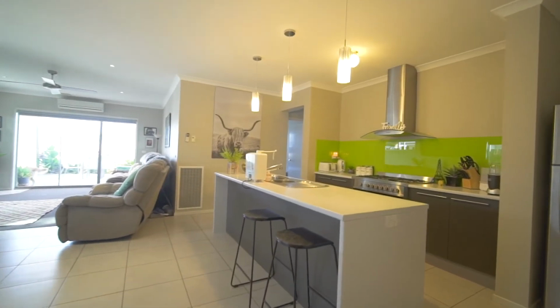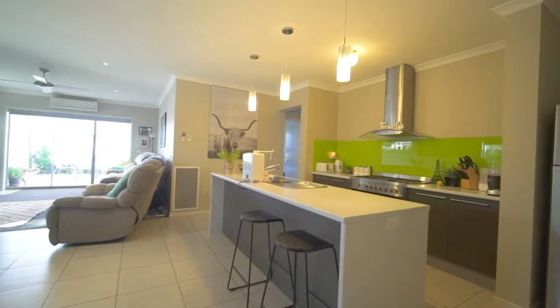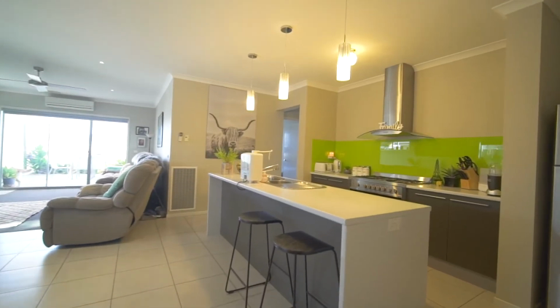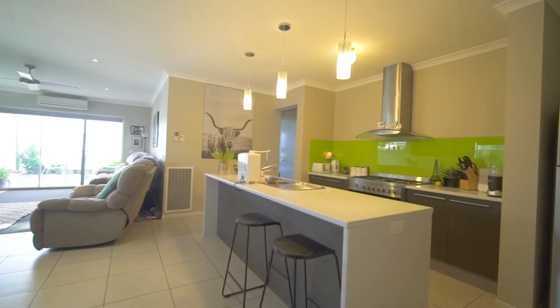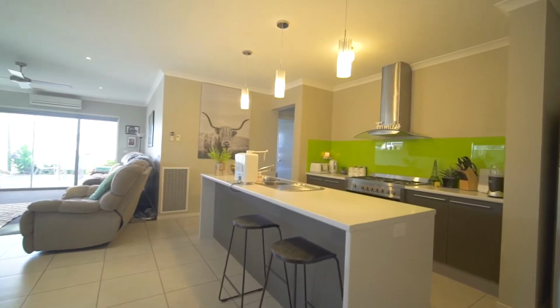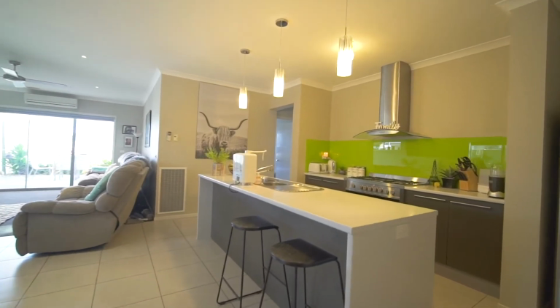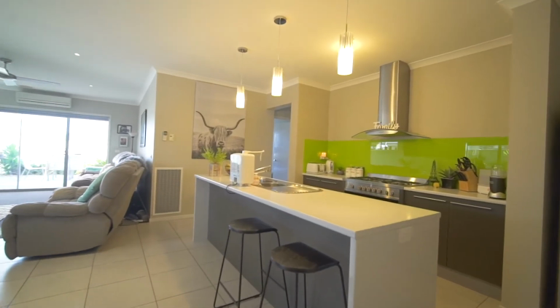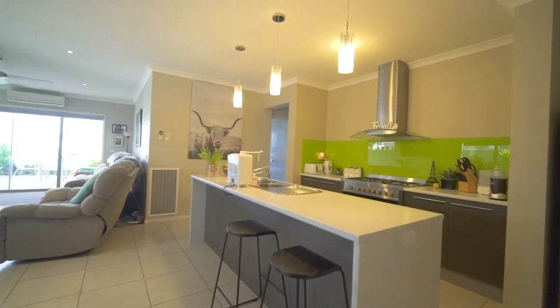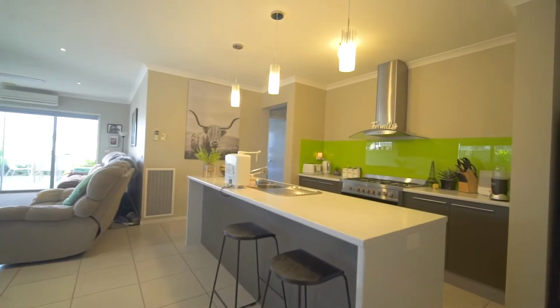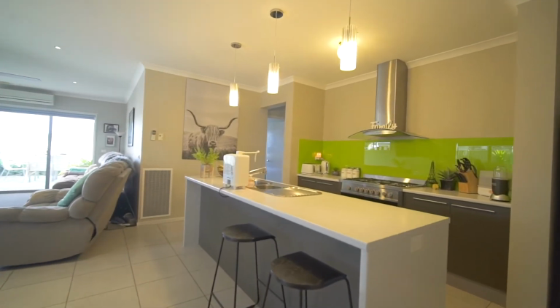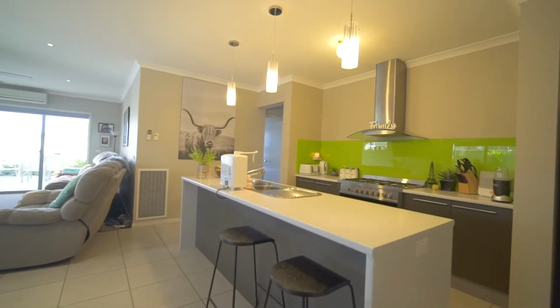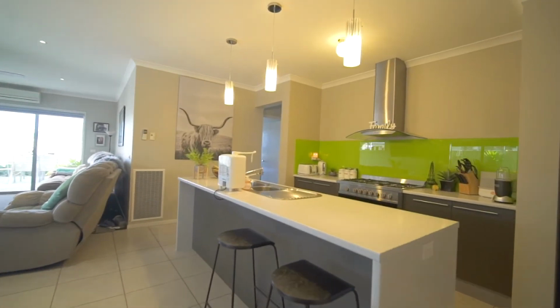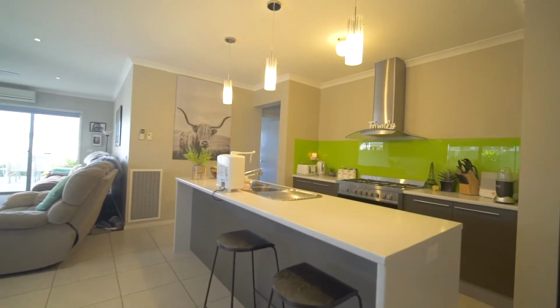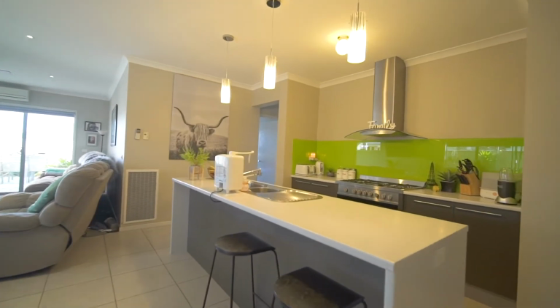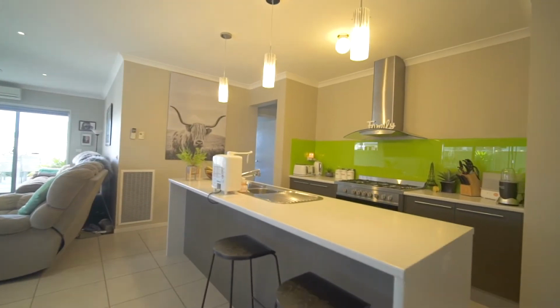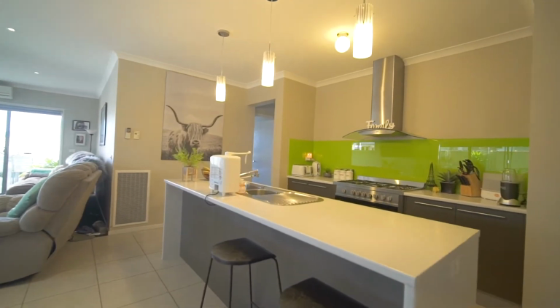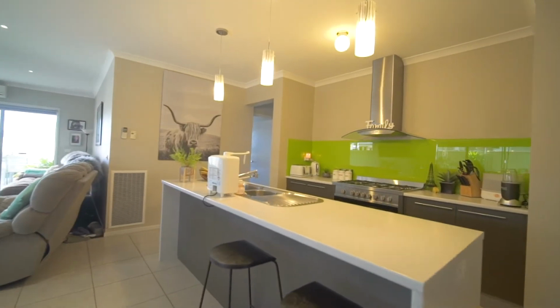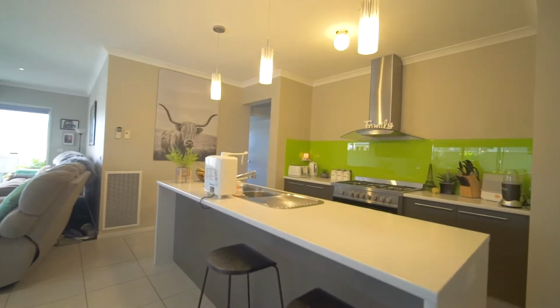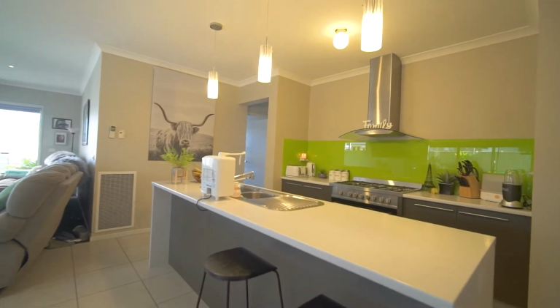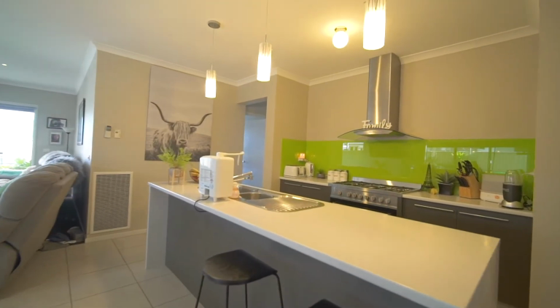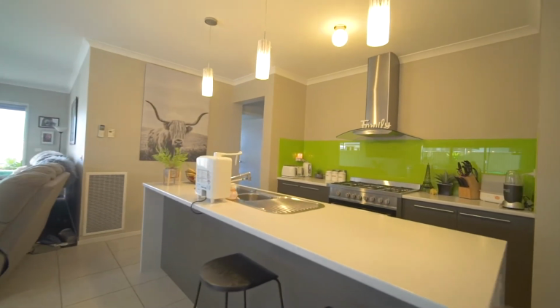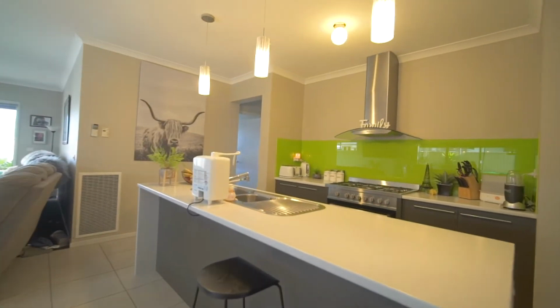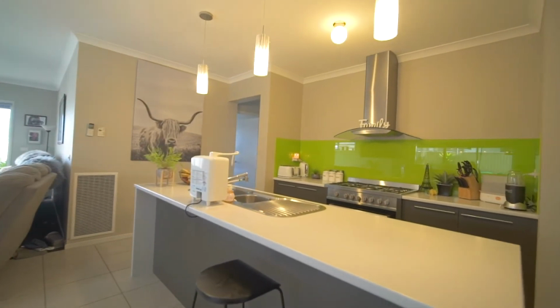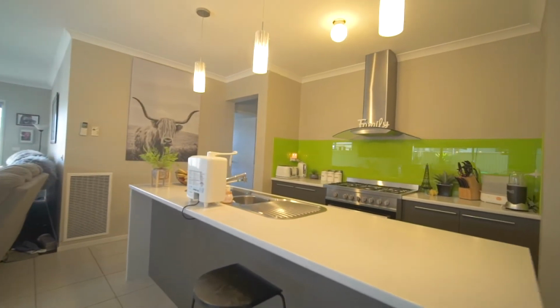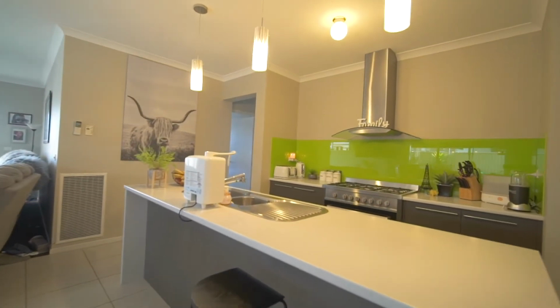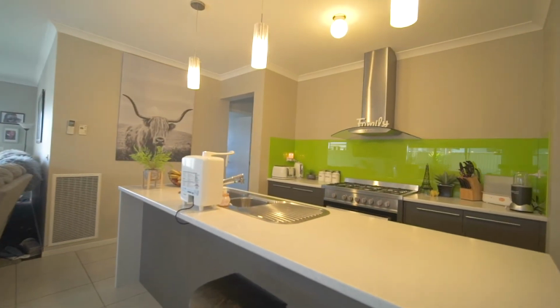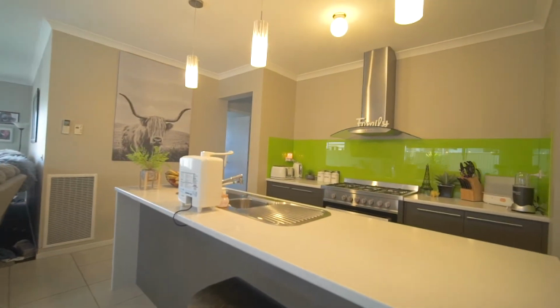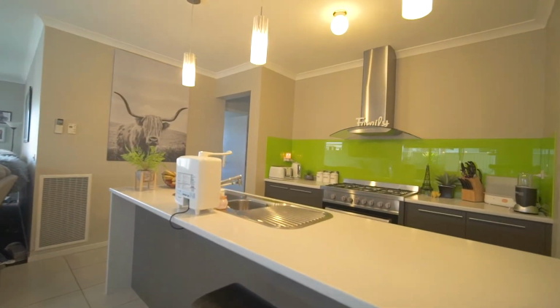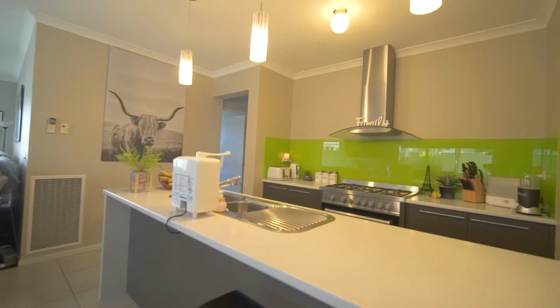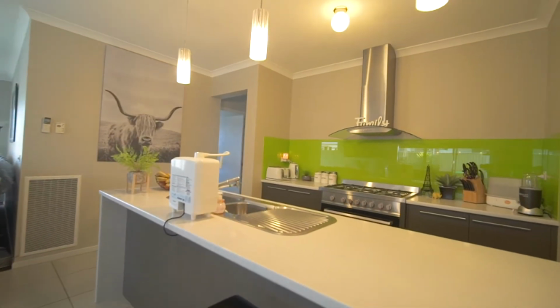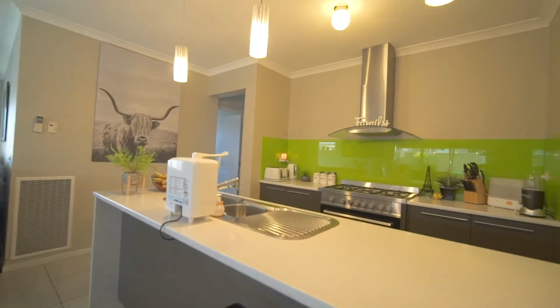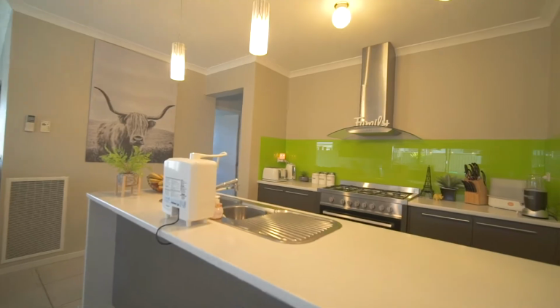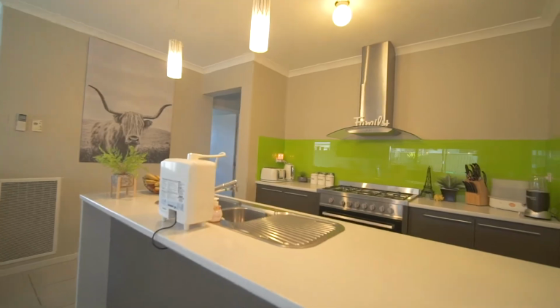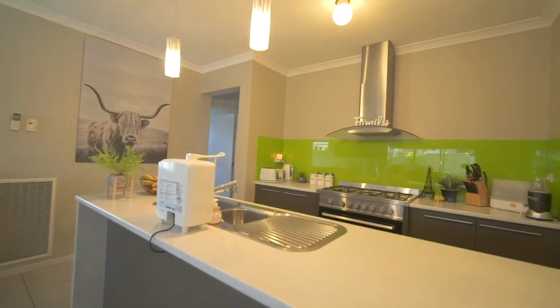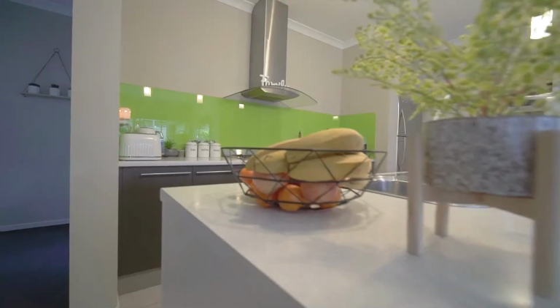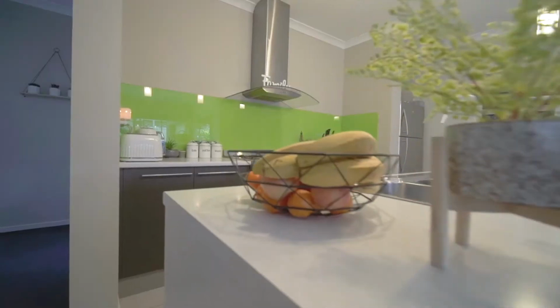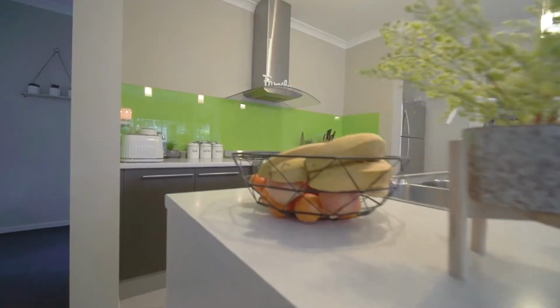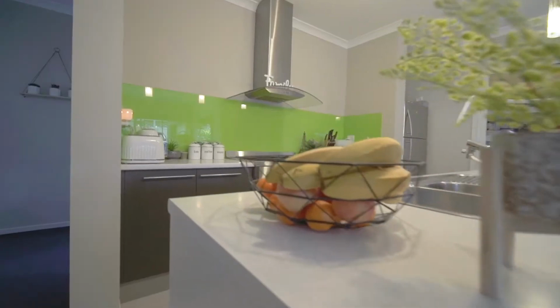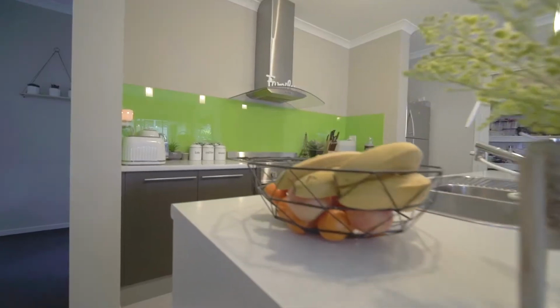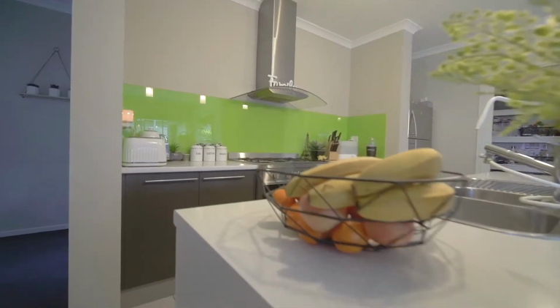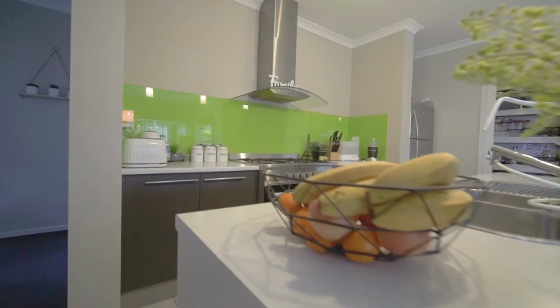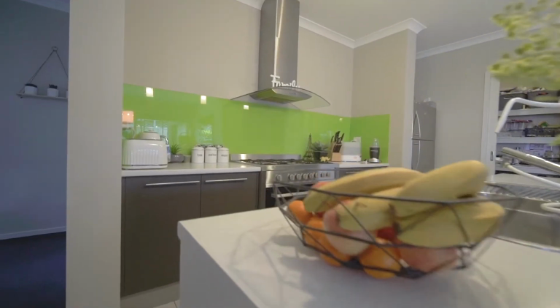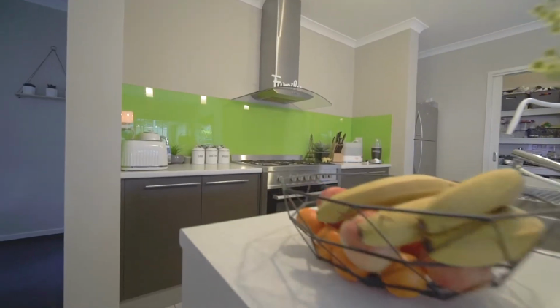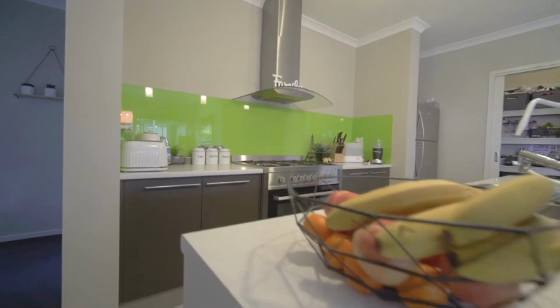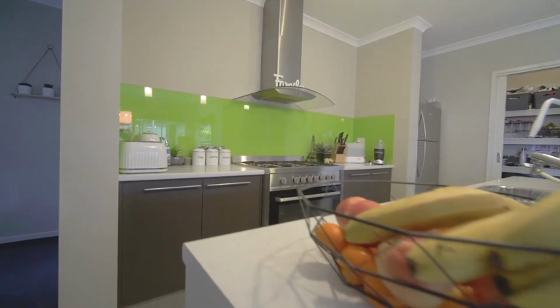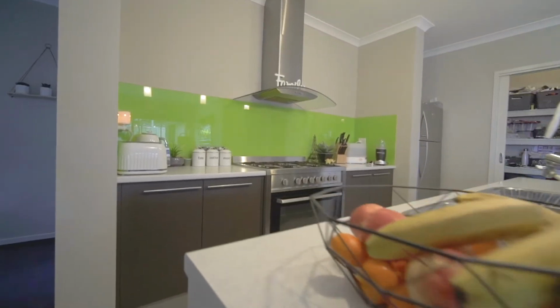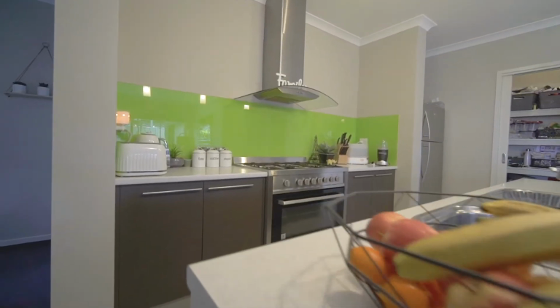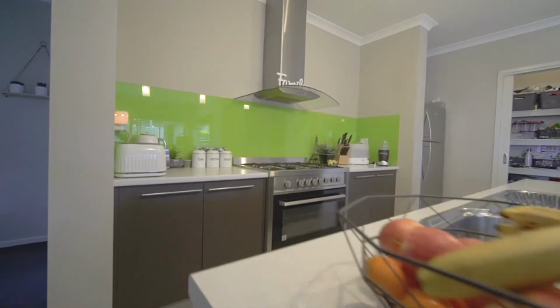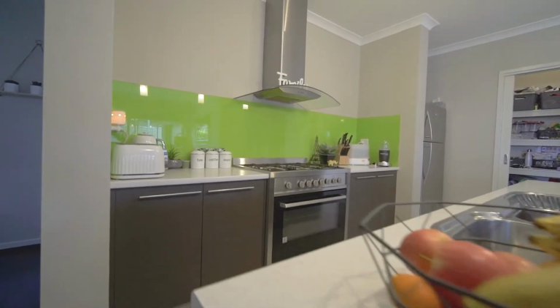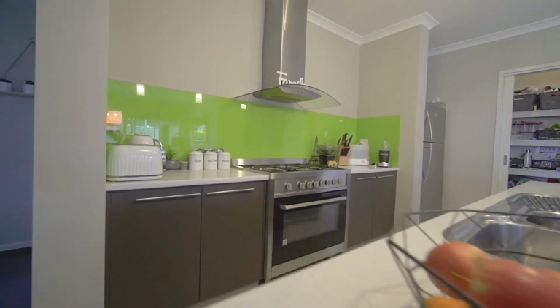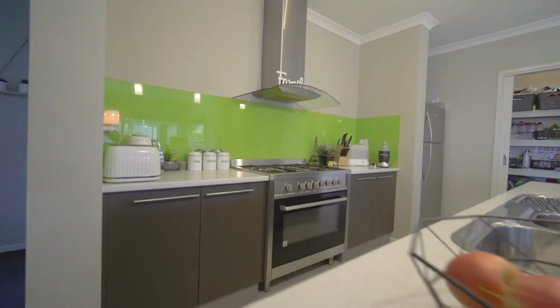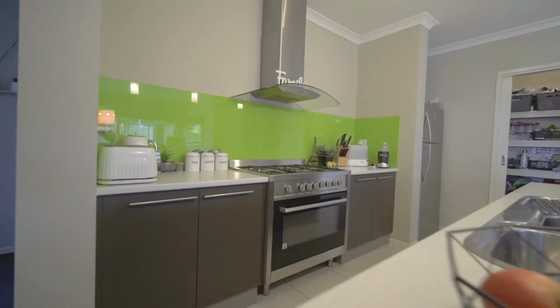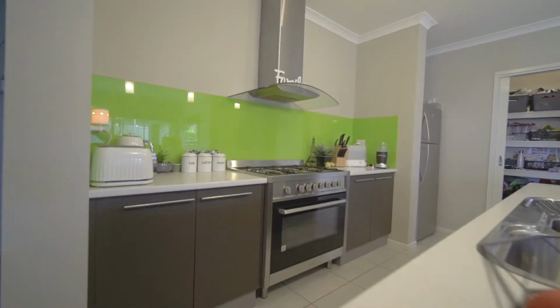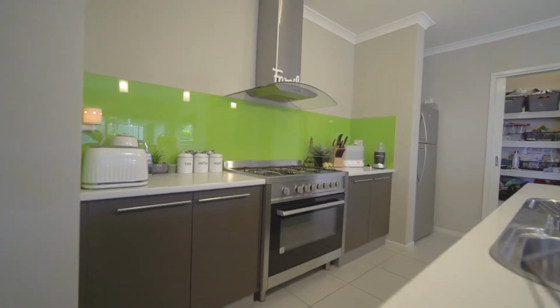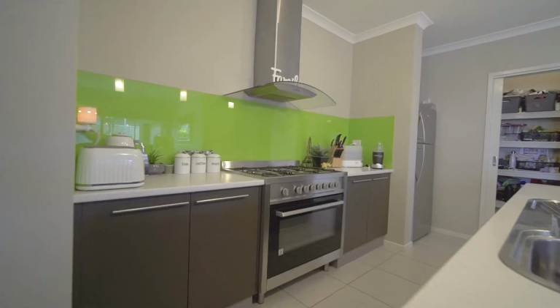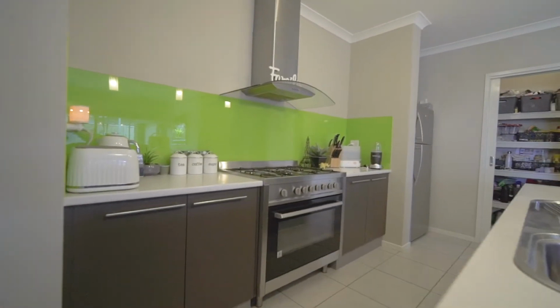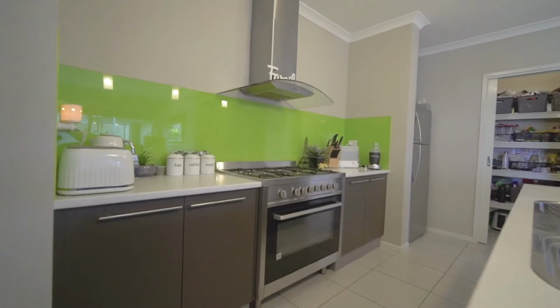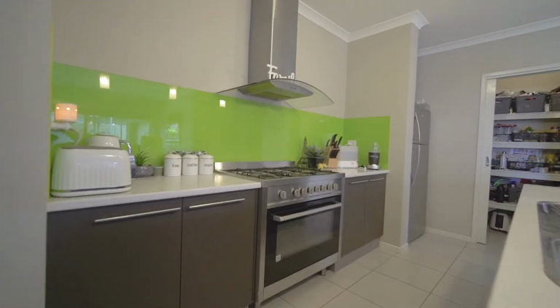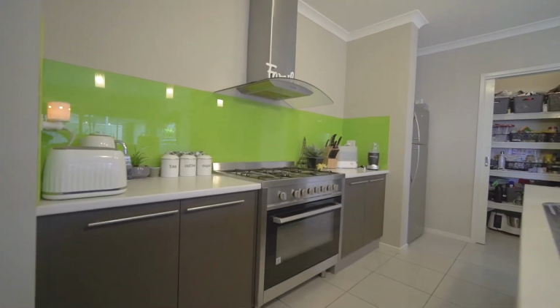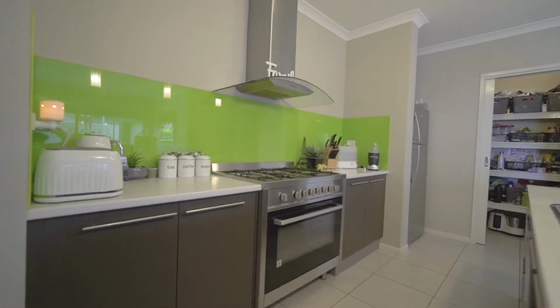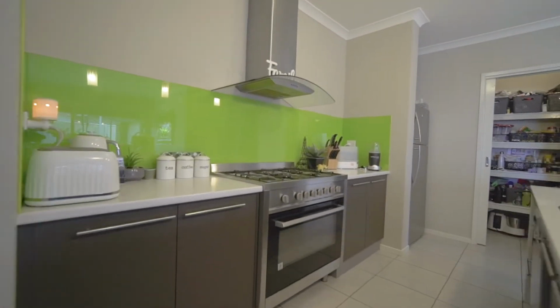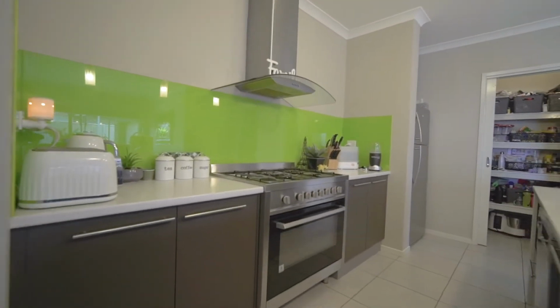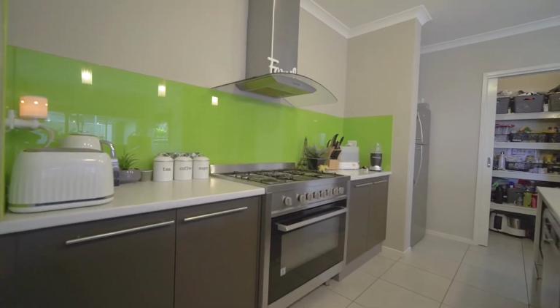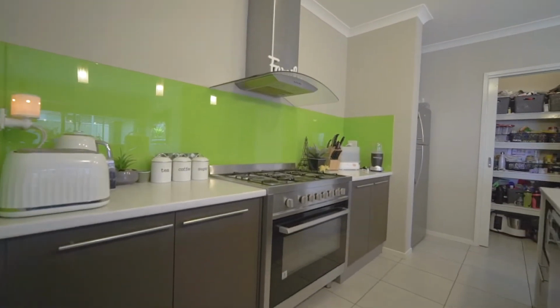The kitchen is the centrepiece of the home with ample bench space, a walk-in pantry, and it overlooks the spacious dining and living area.